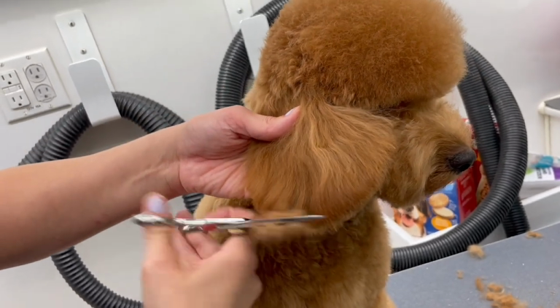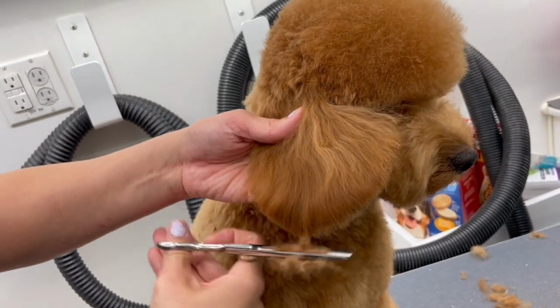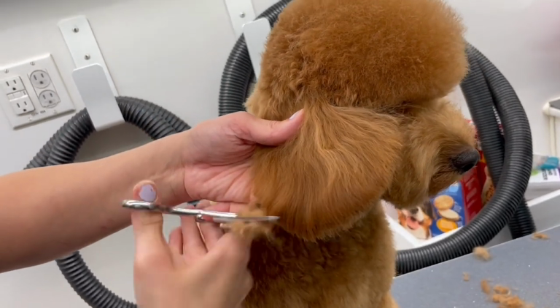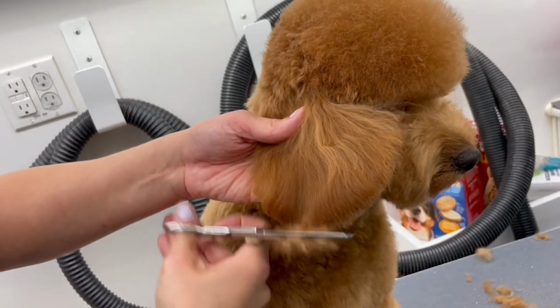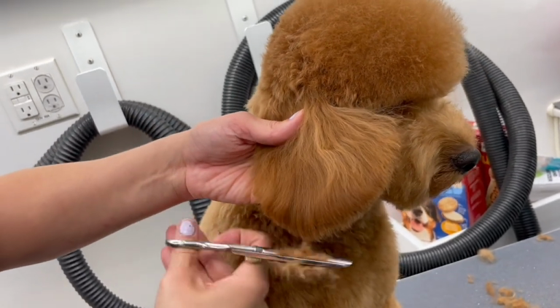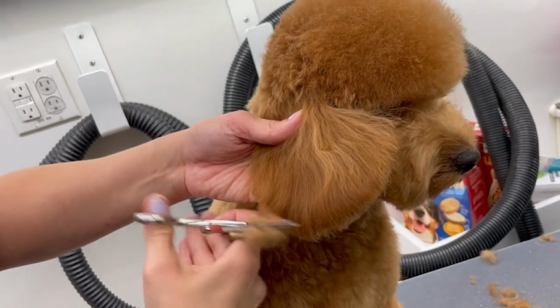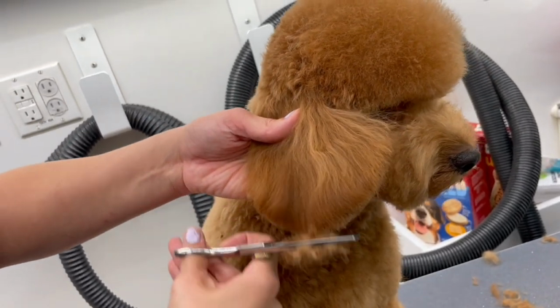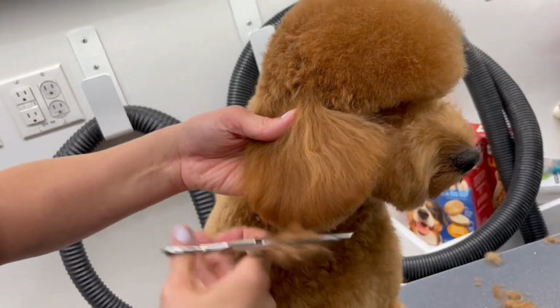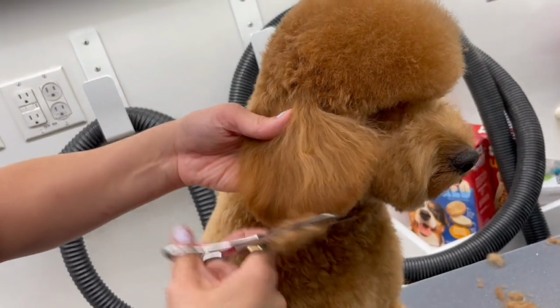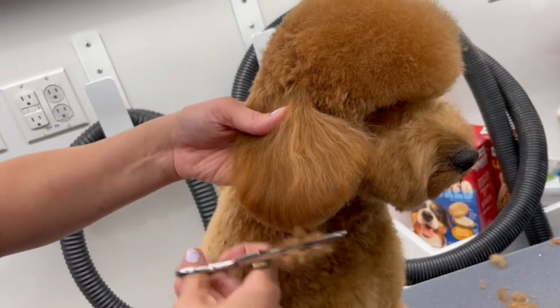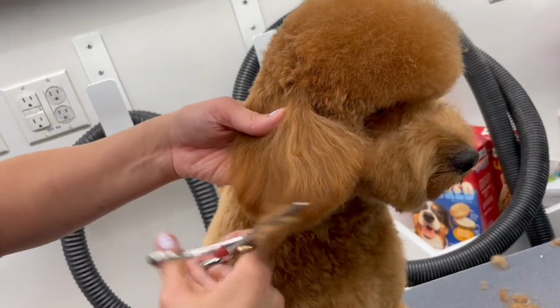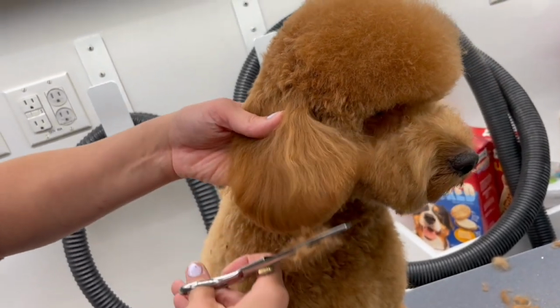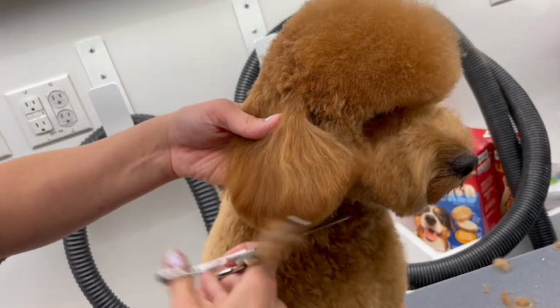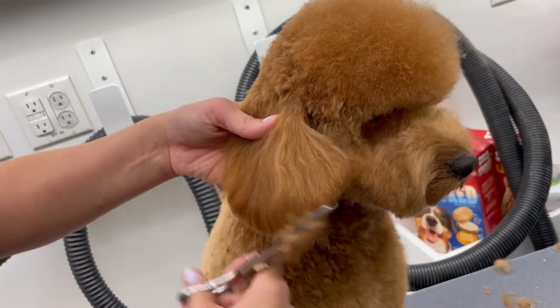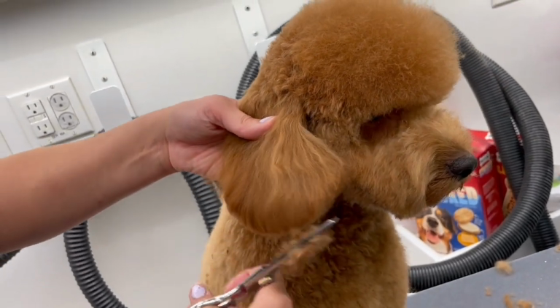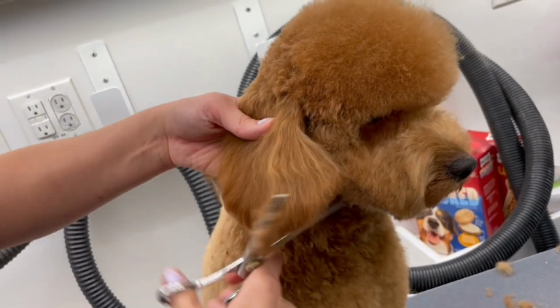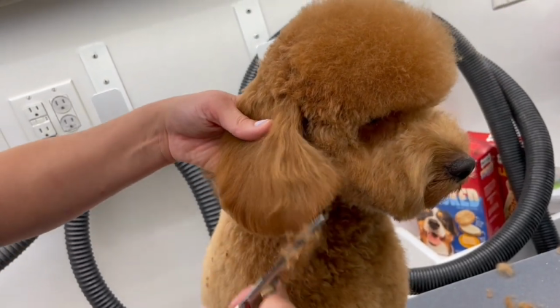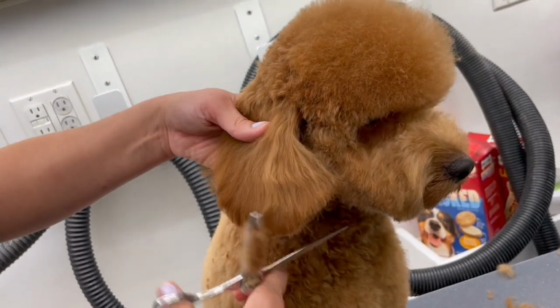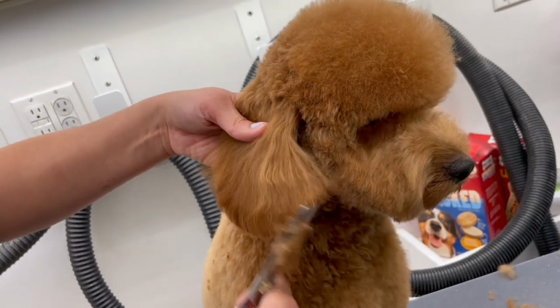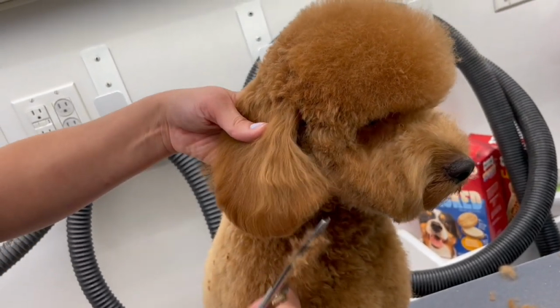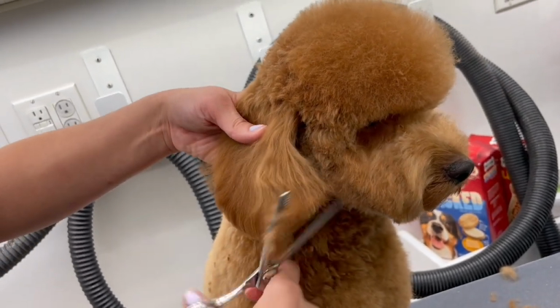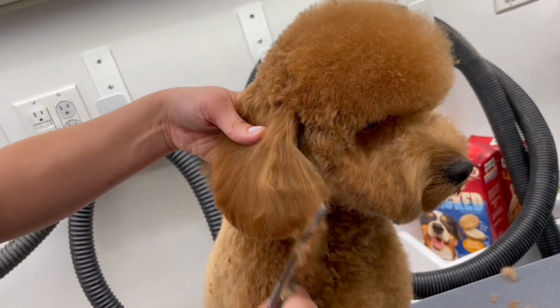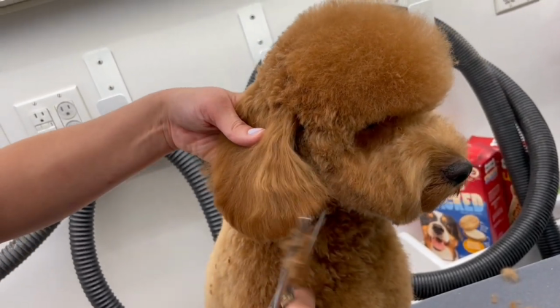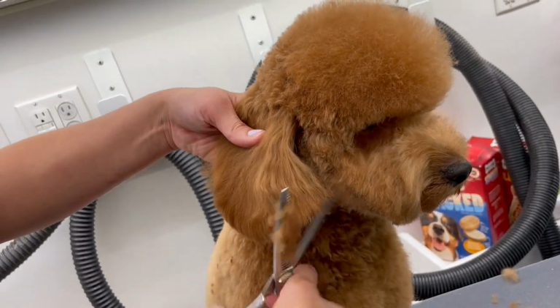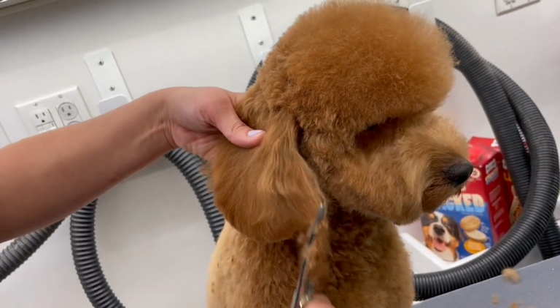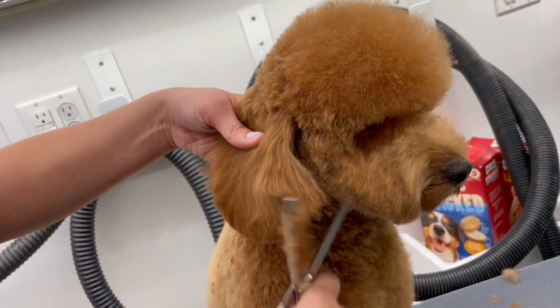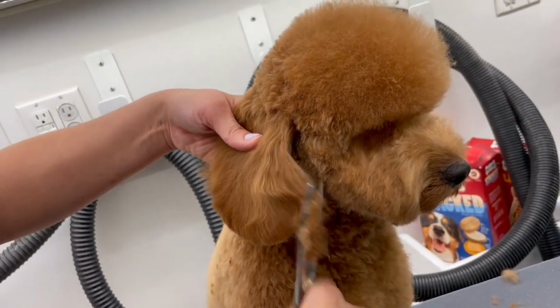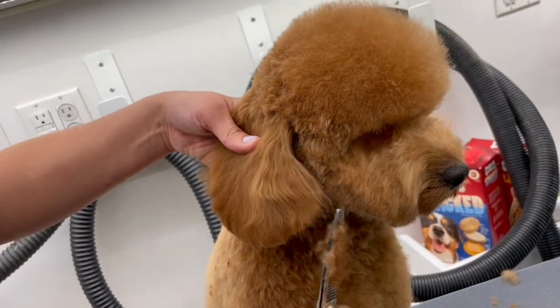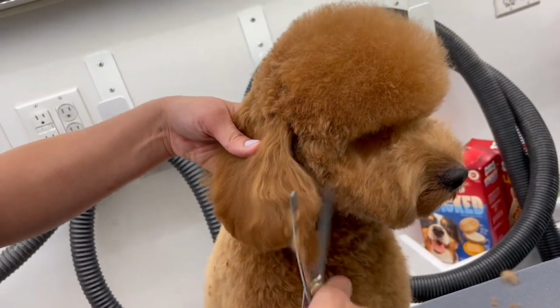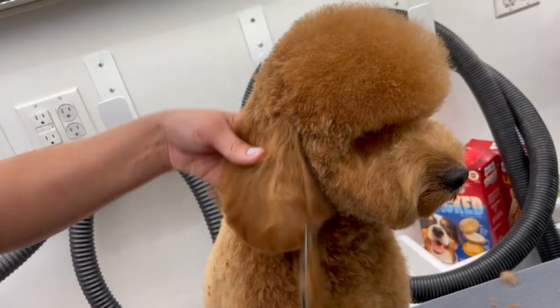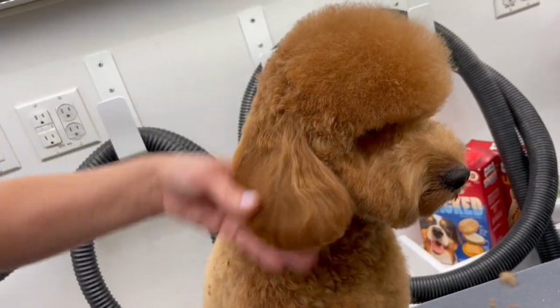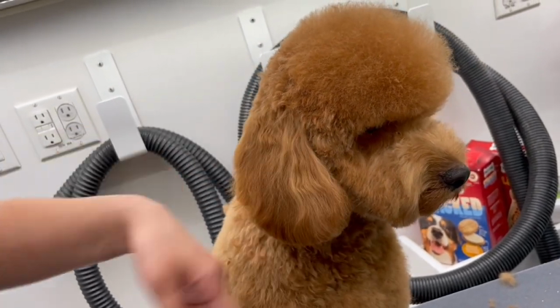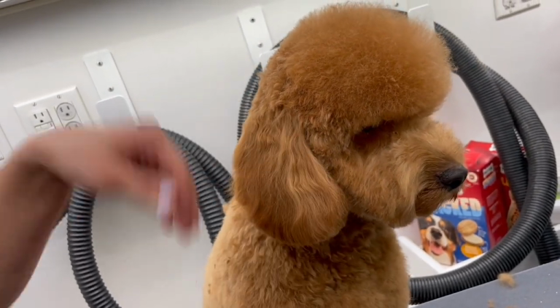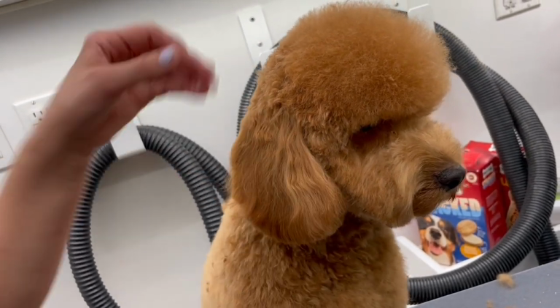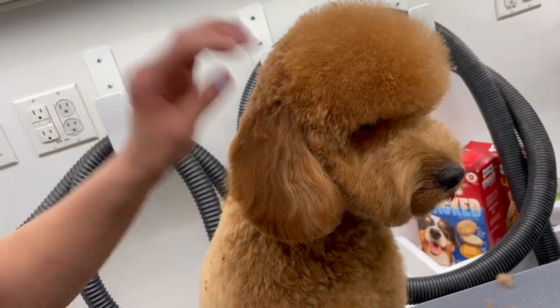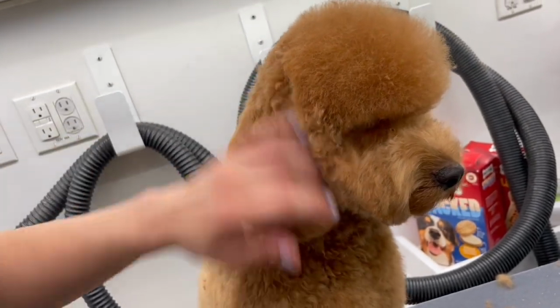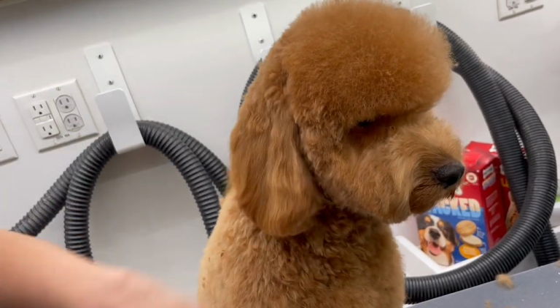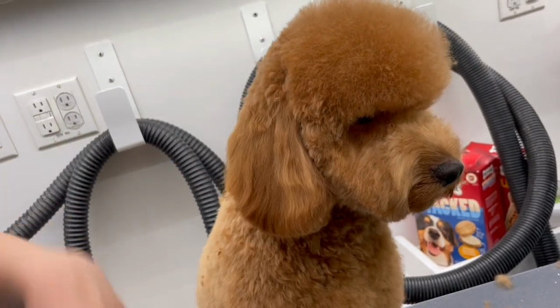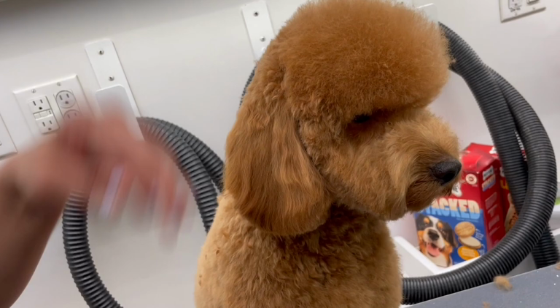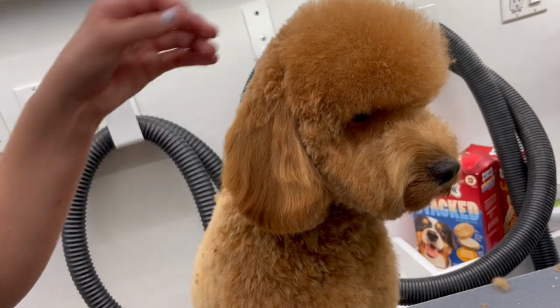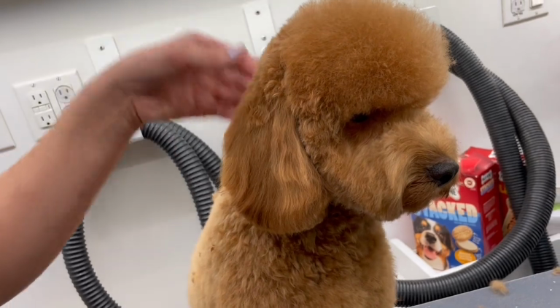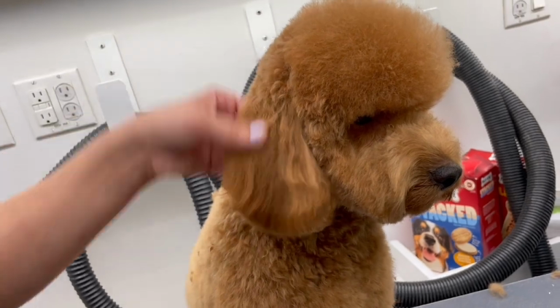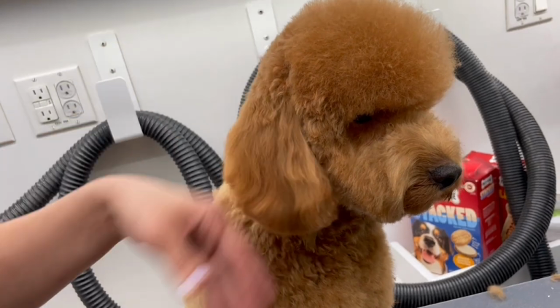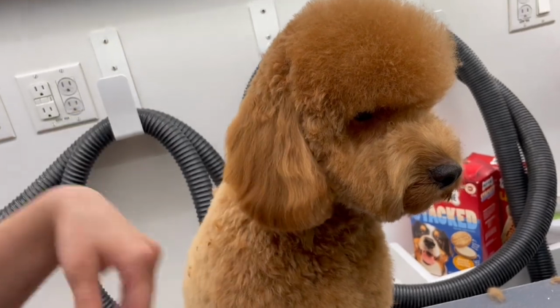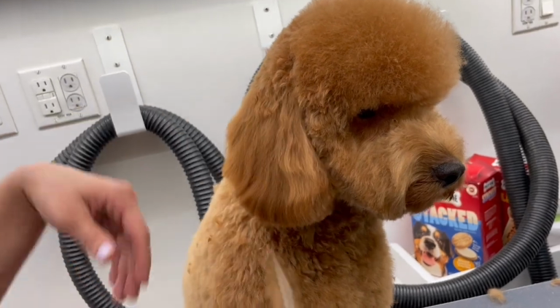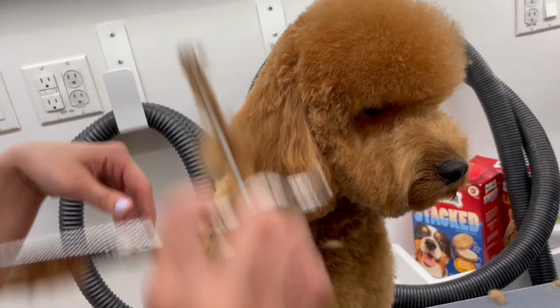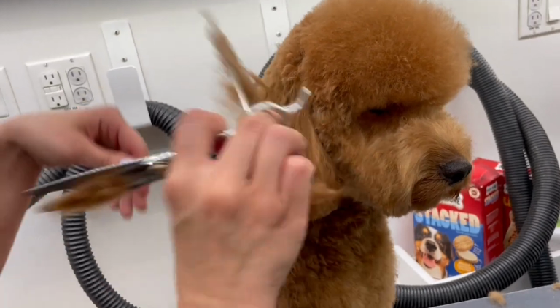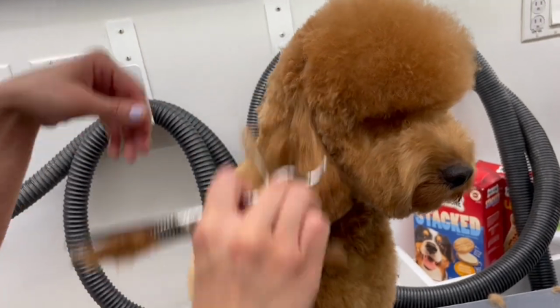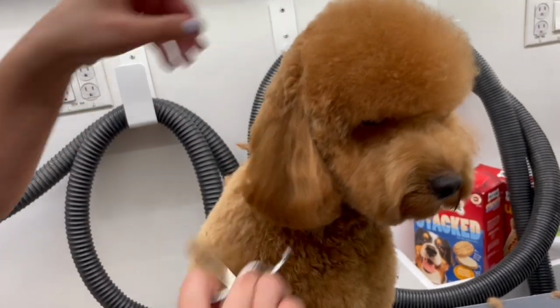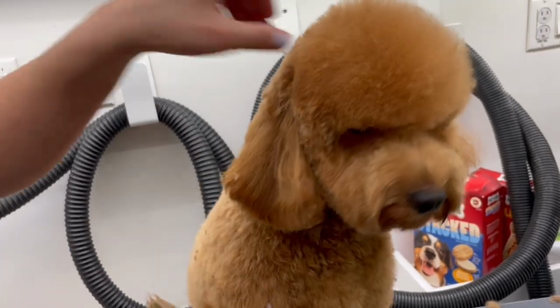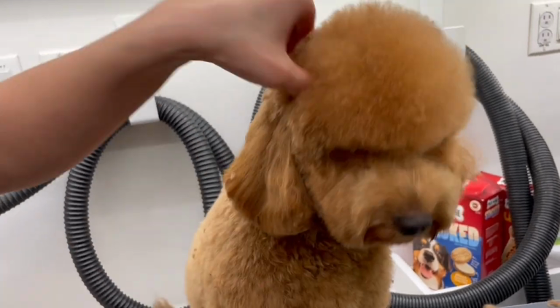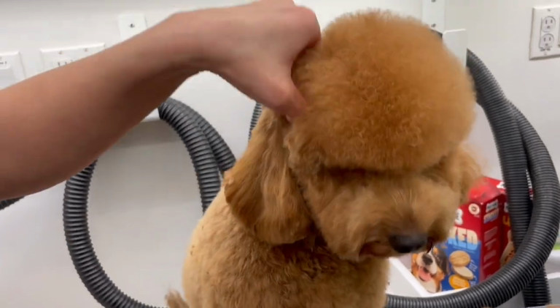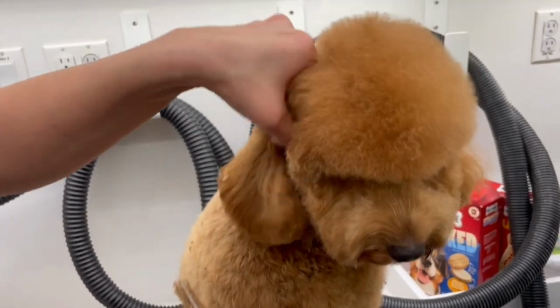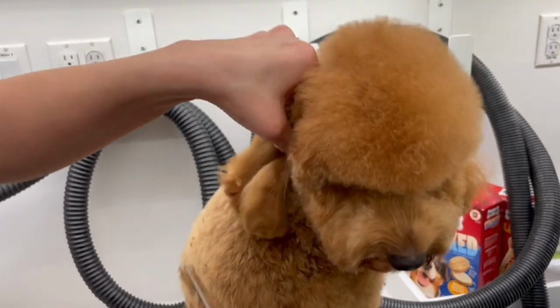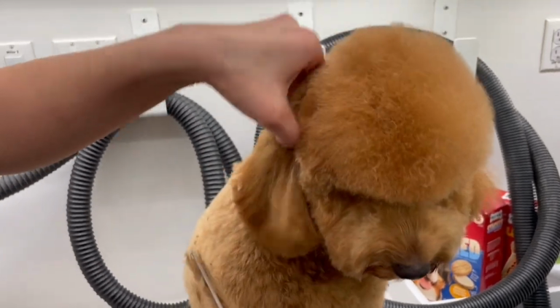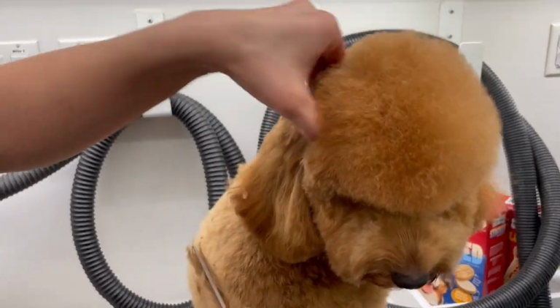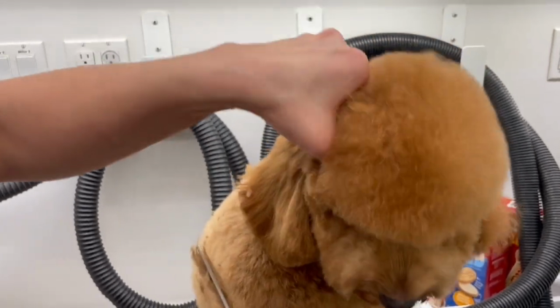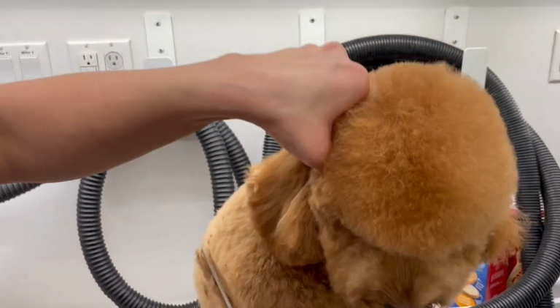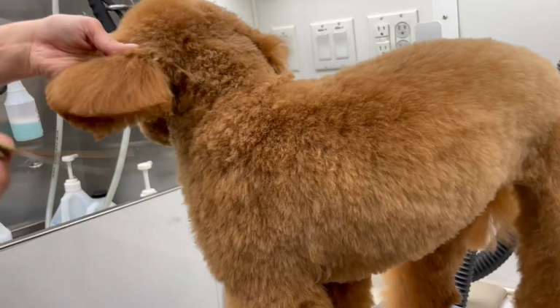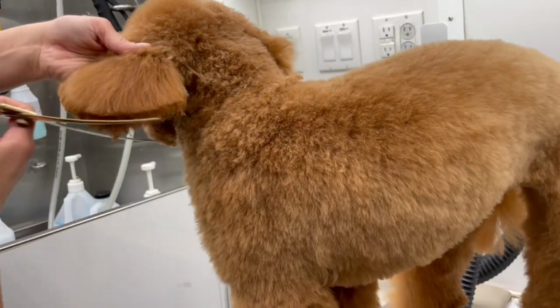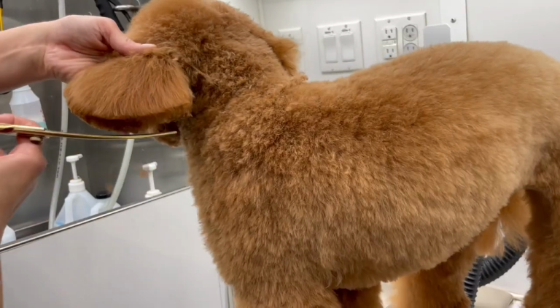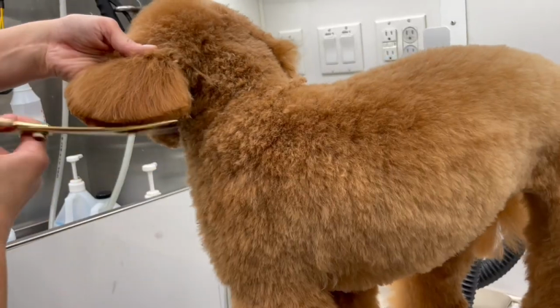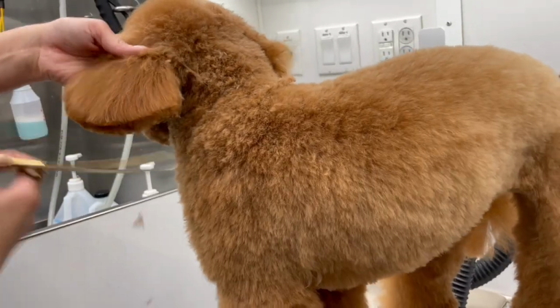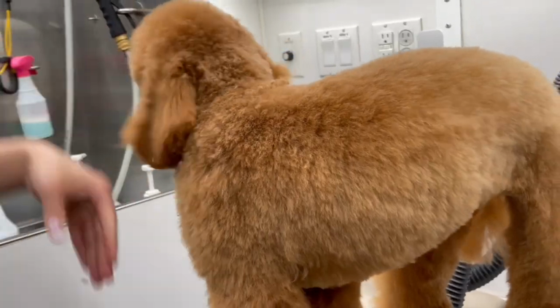I'm thinning and shearing her ears just to give her a softer look and then blend all those little hairs at the end of her ears together.